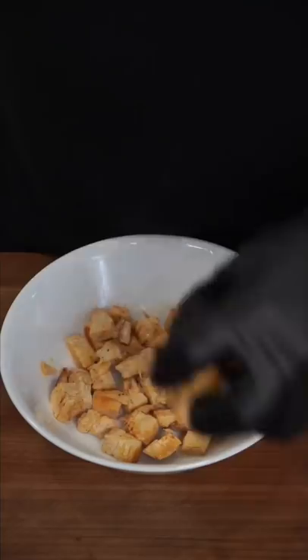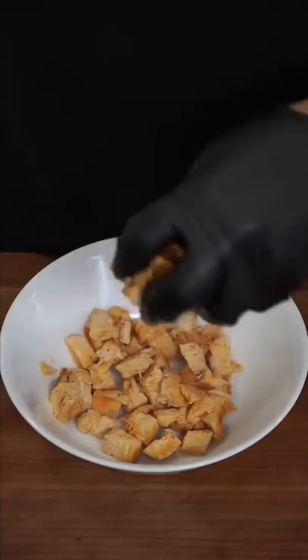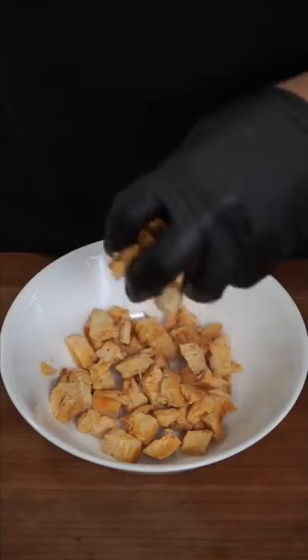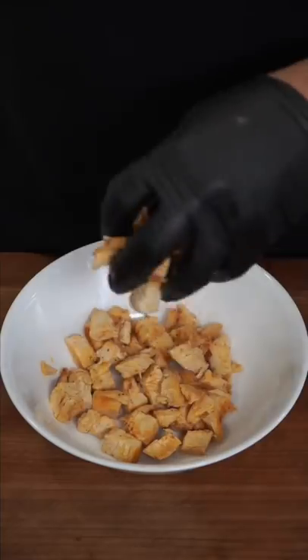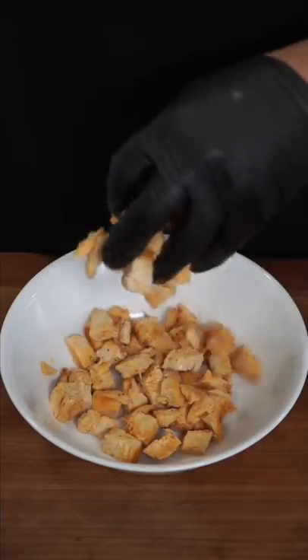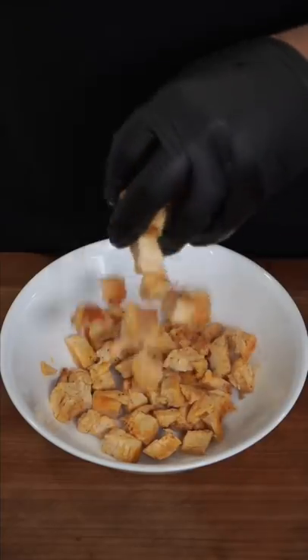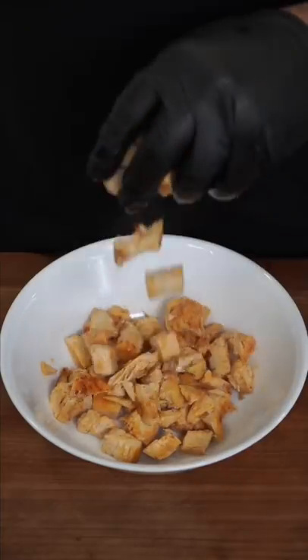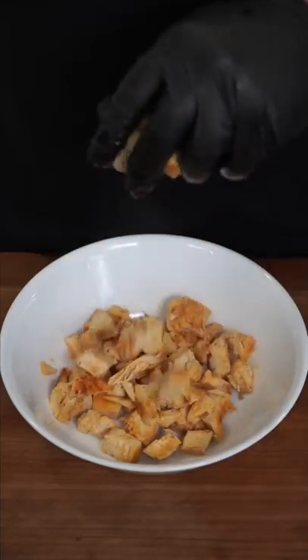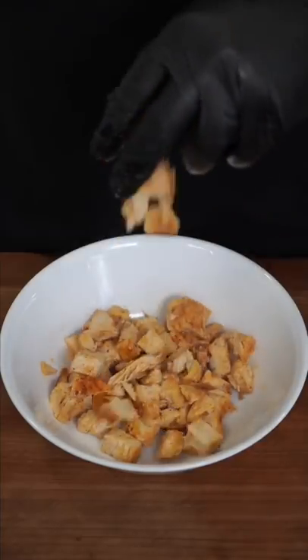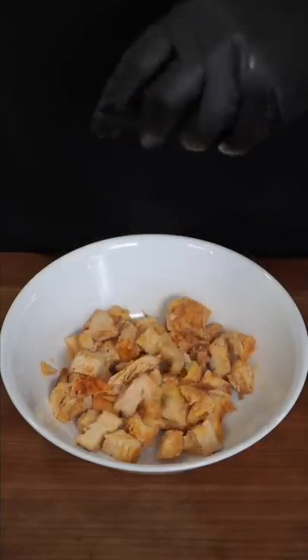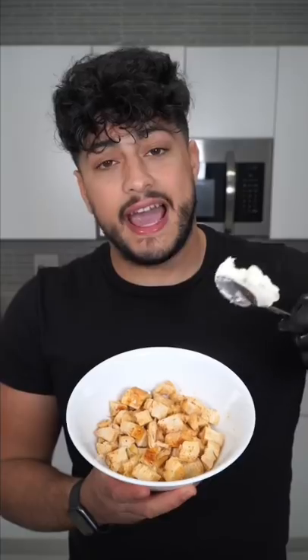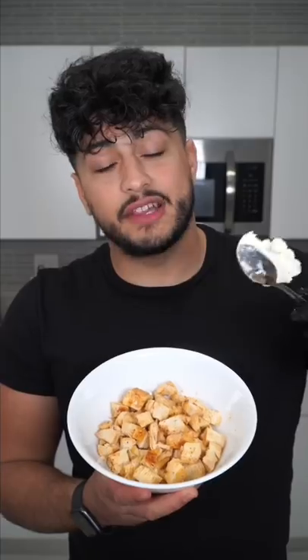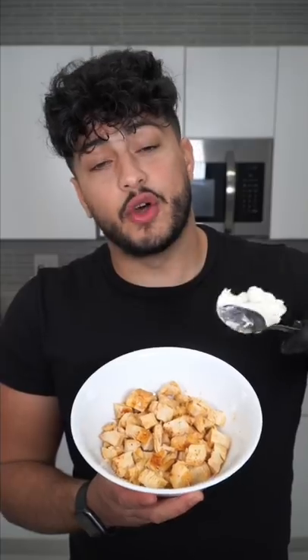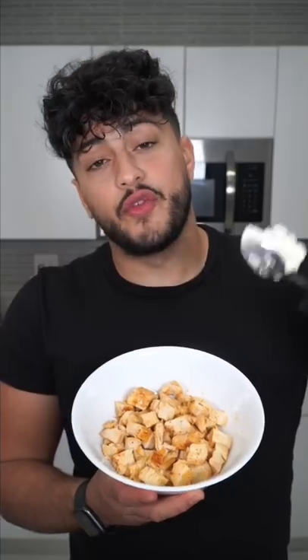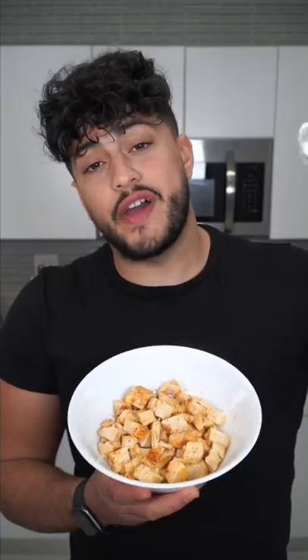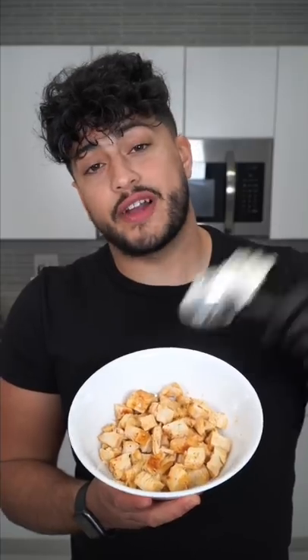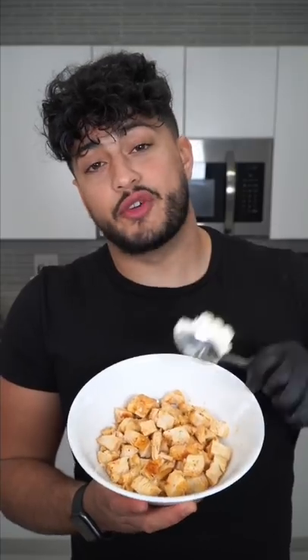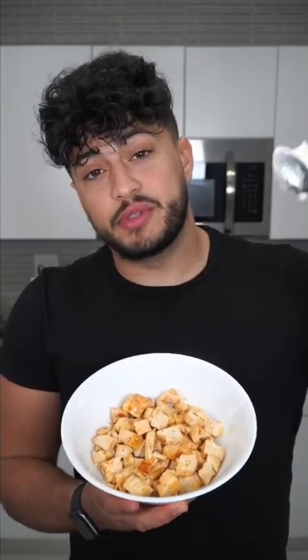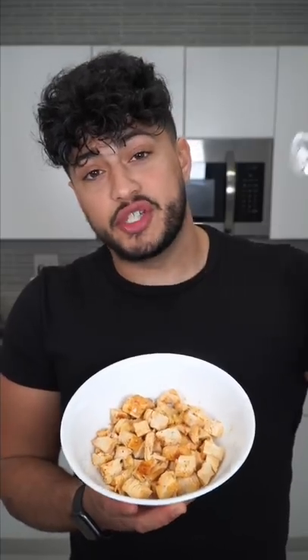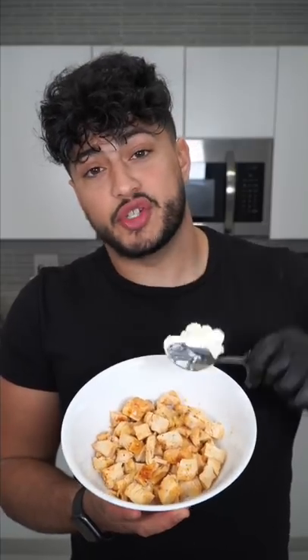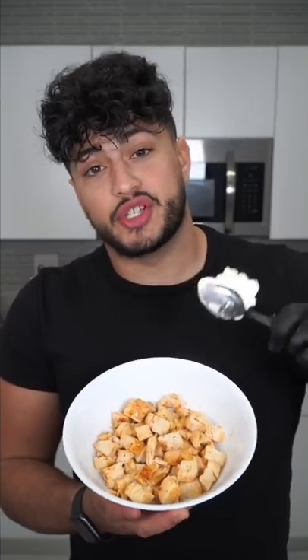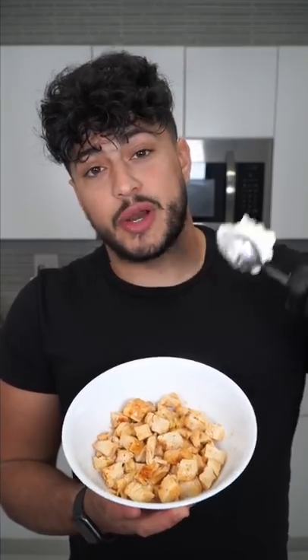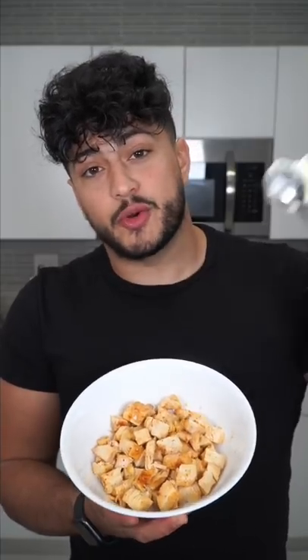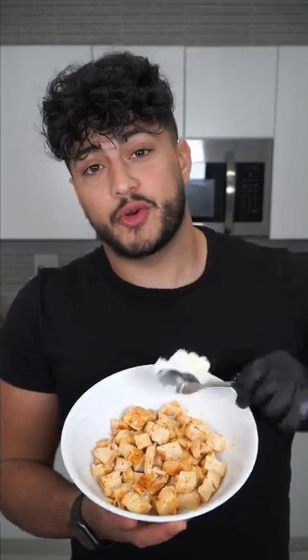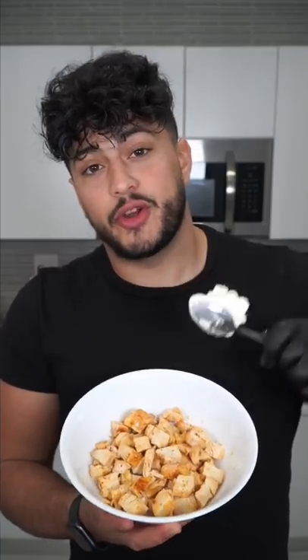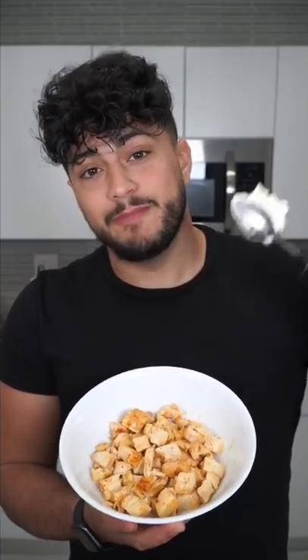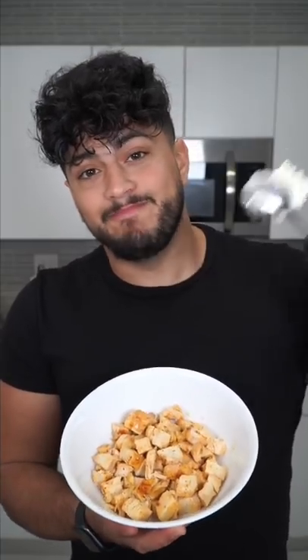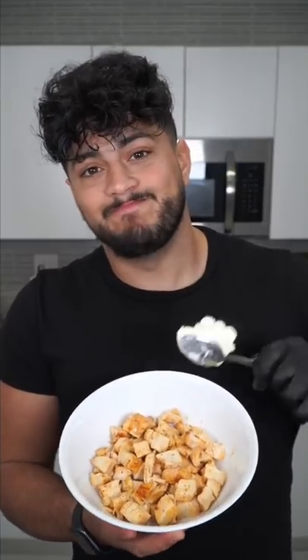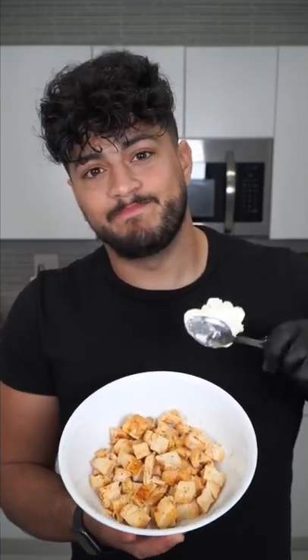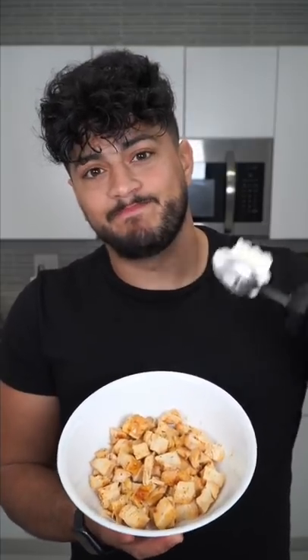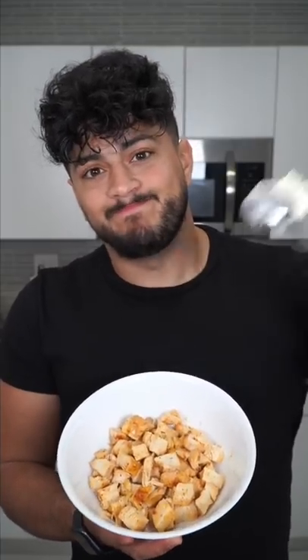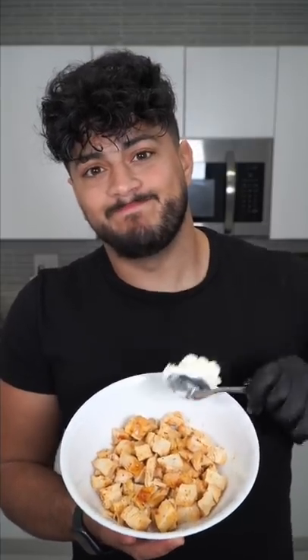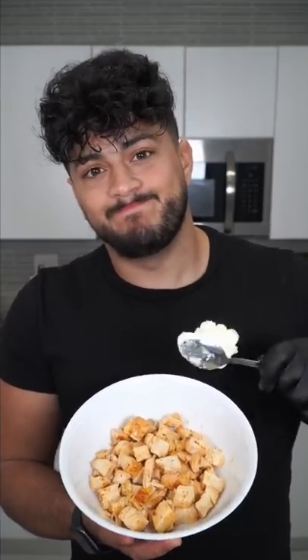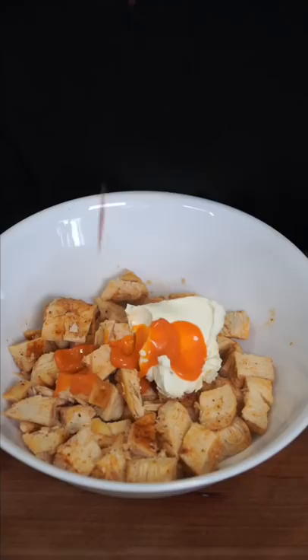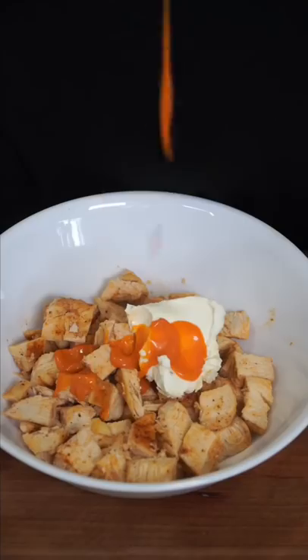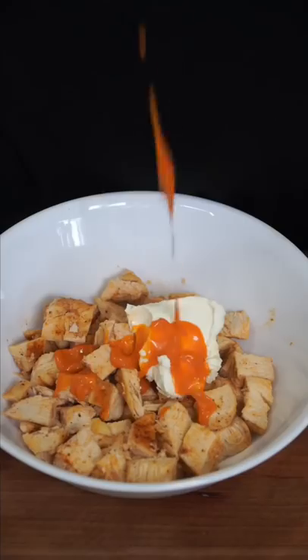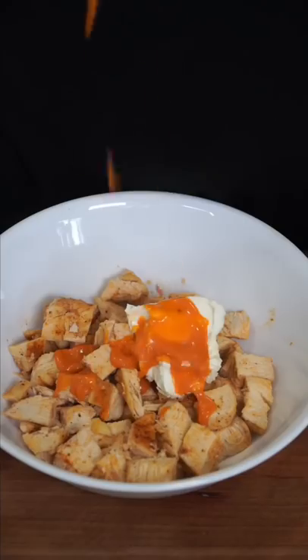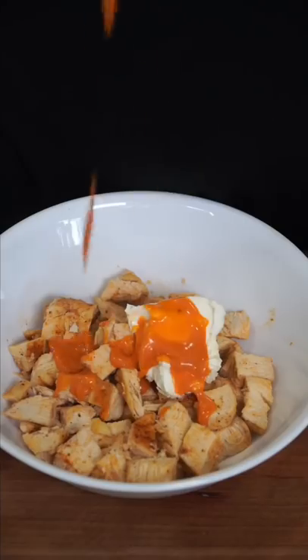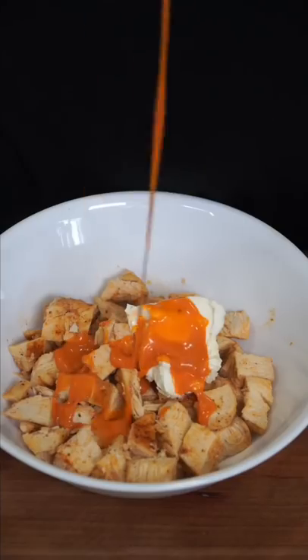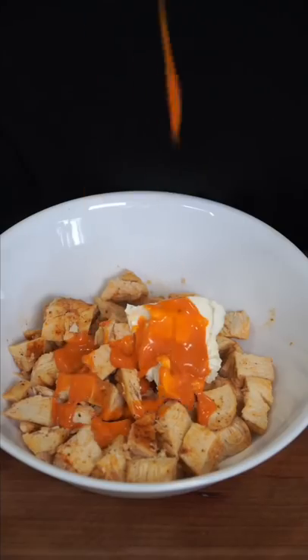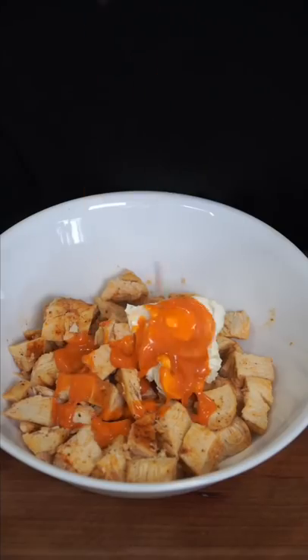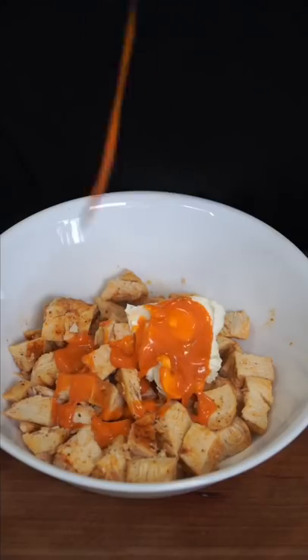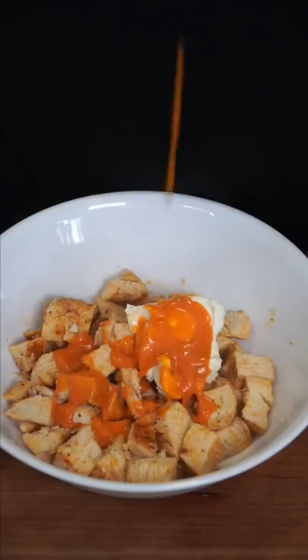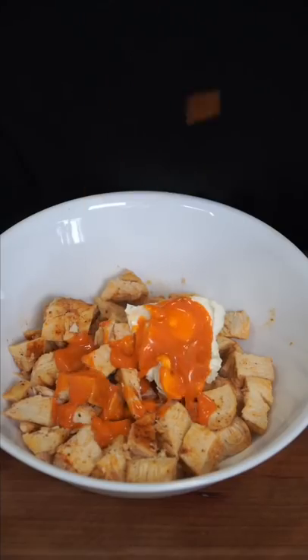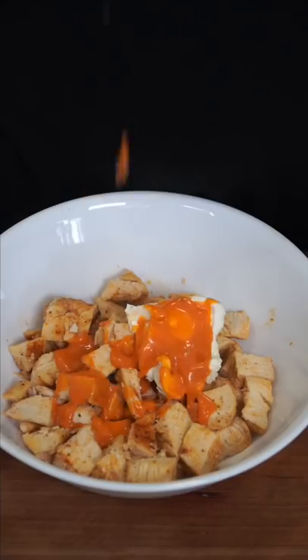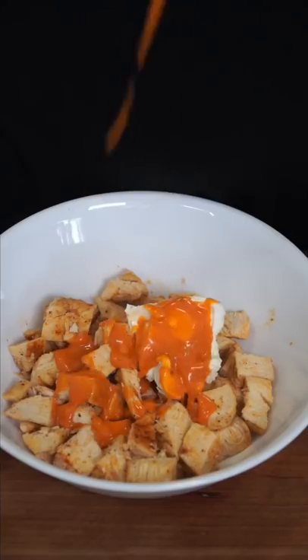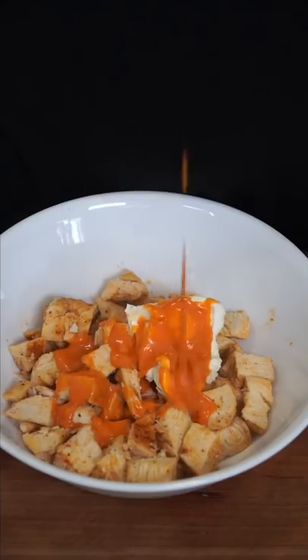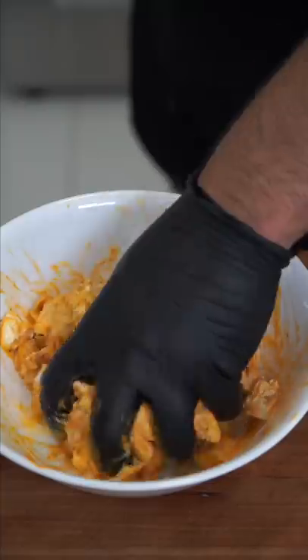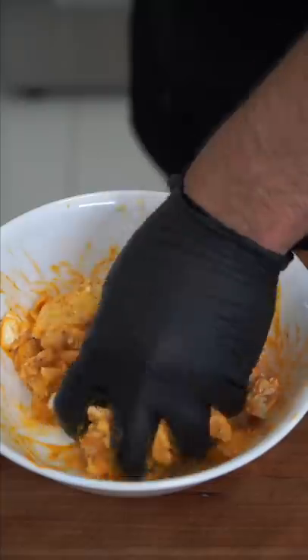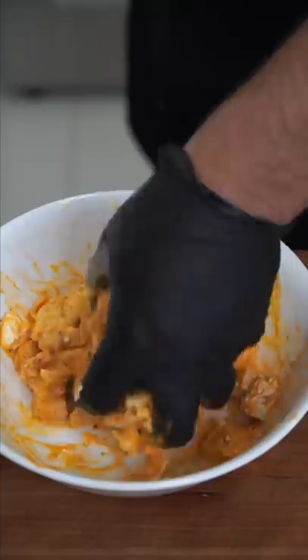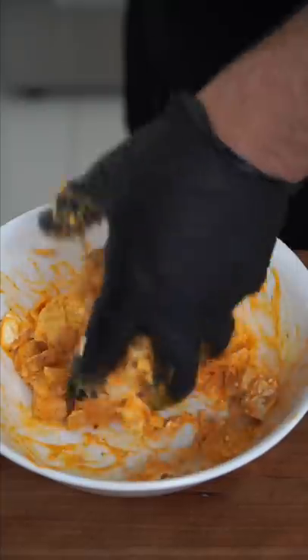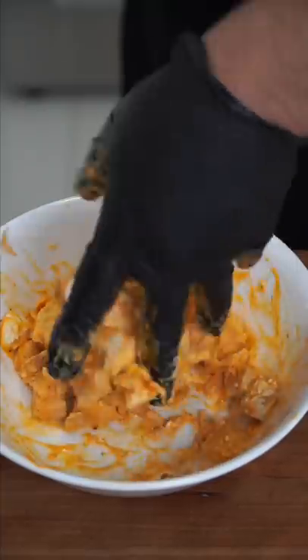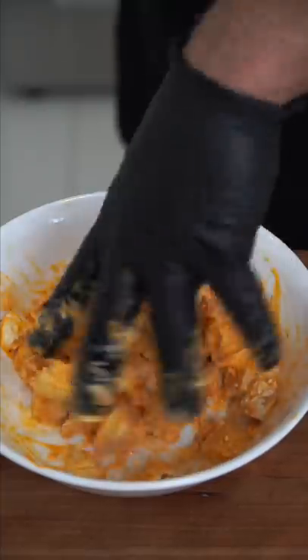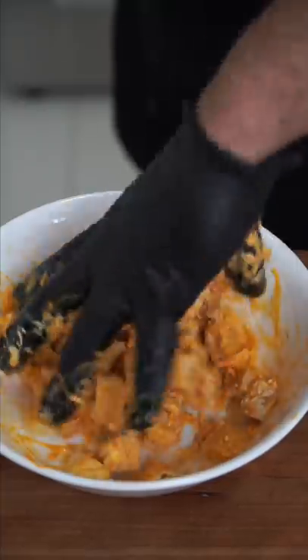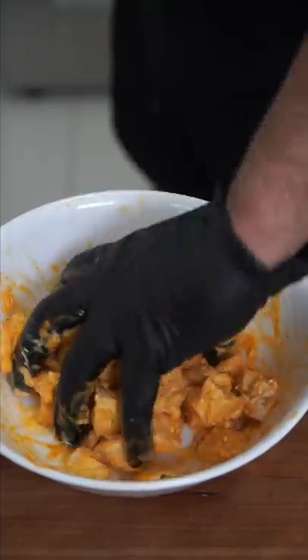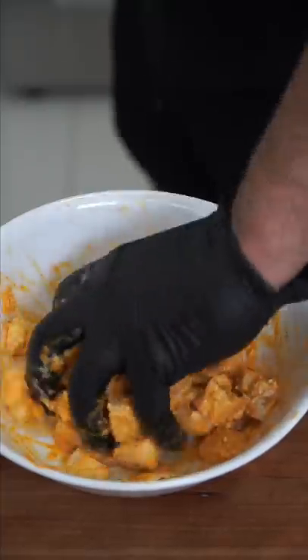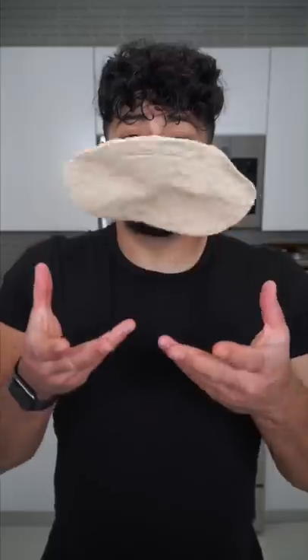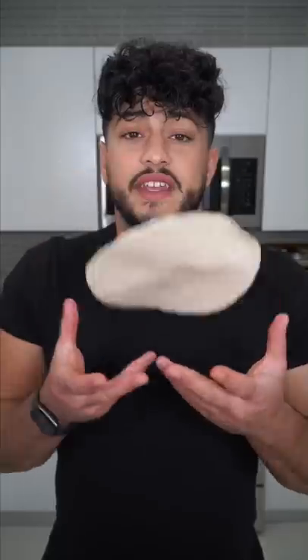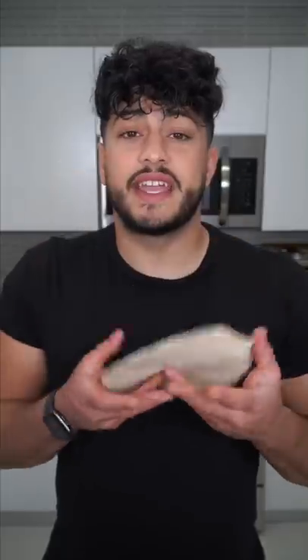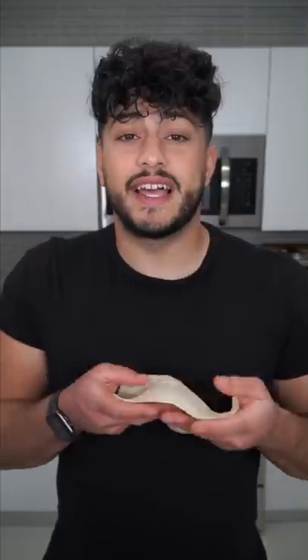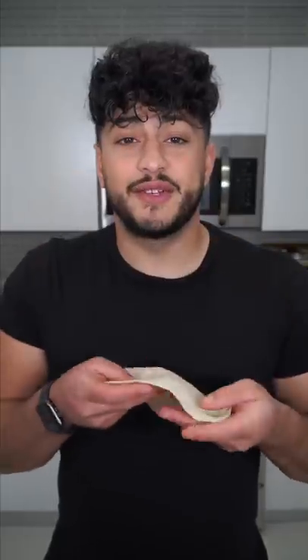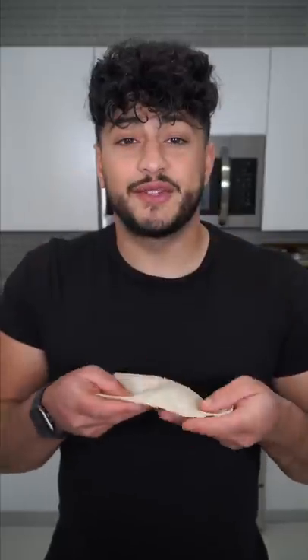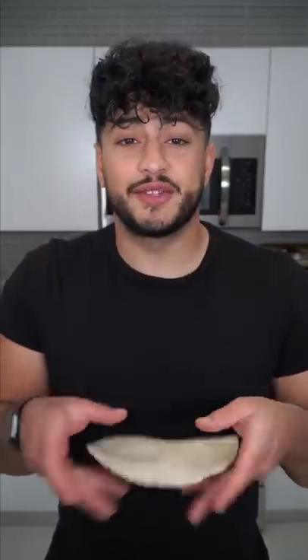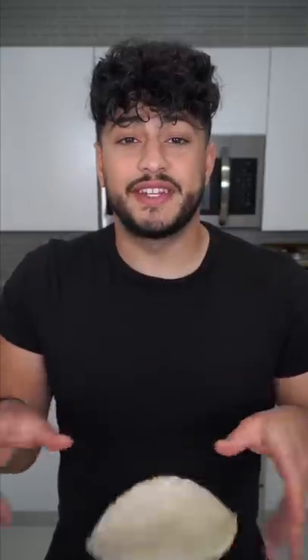Cubed or shredded chicken. Add low-fat cream cheese or sour cream. Add your favorite buffalo or hot sauce and massage it in. 50-calorie tortilla.